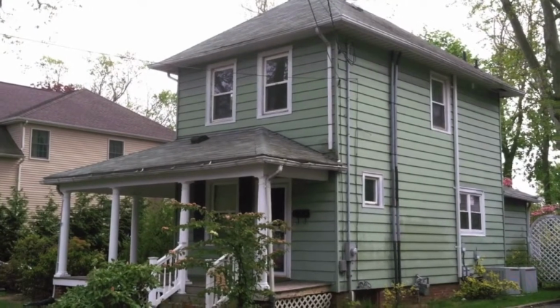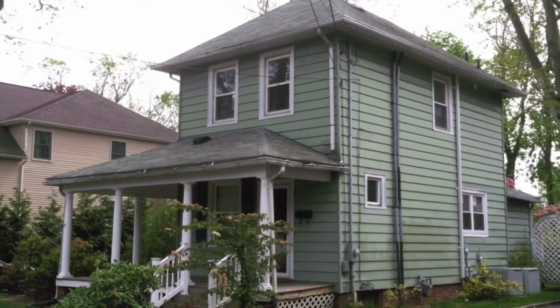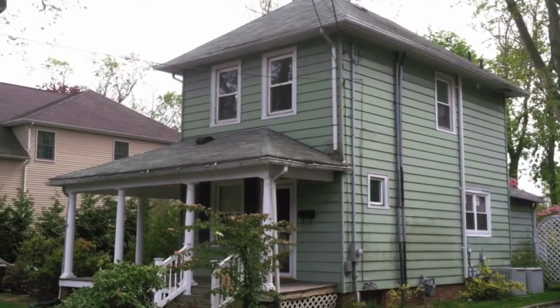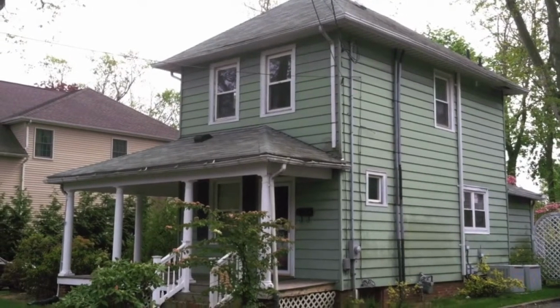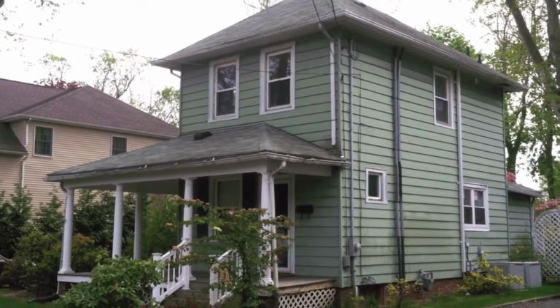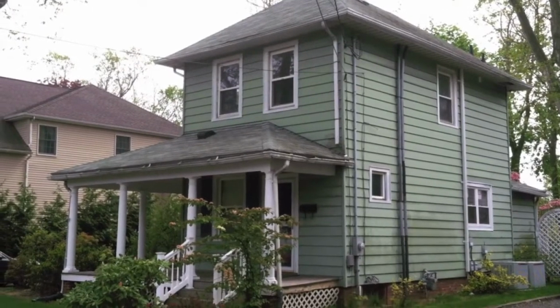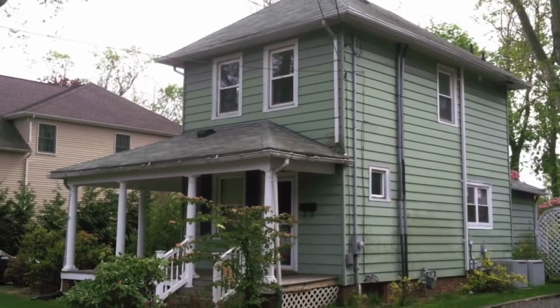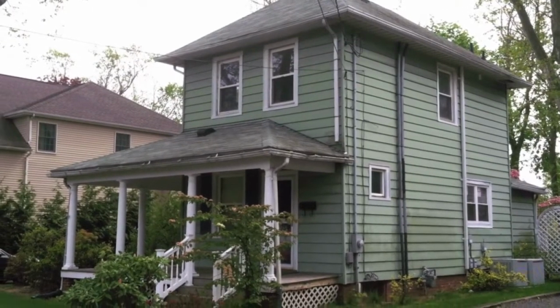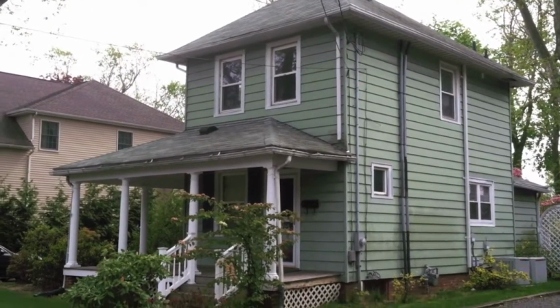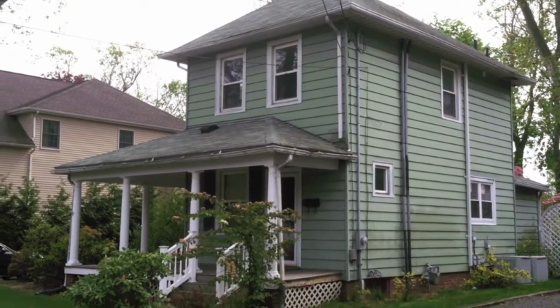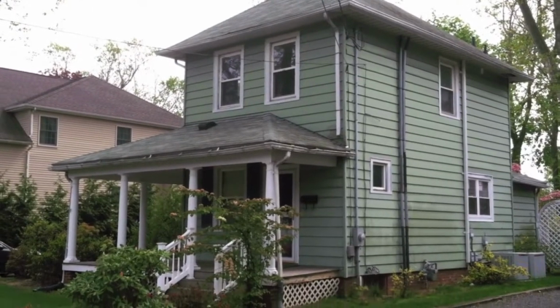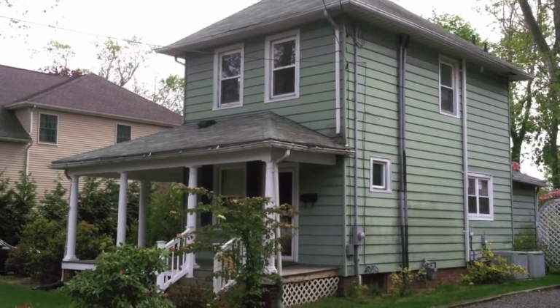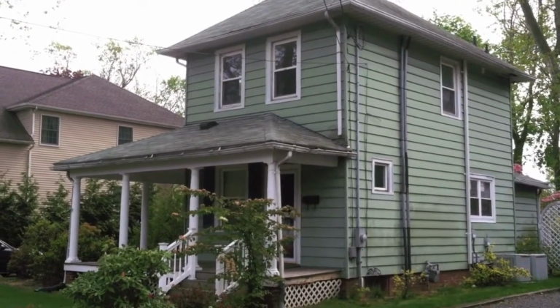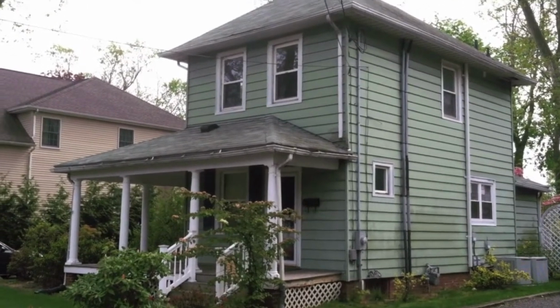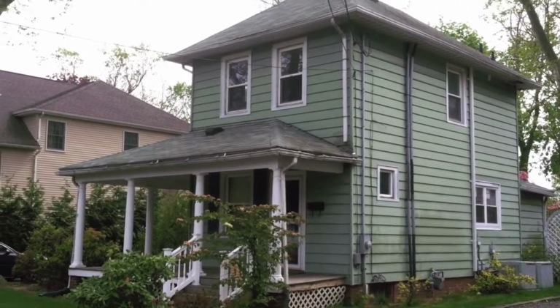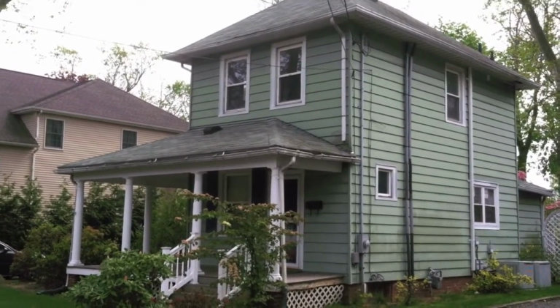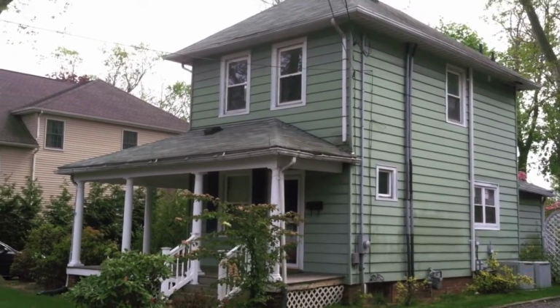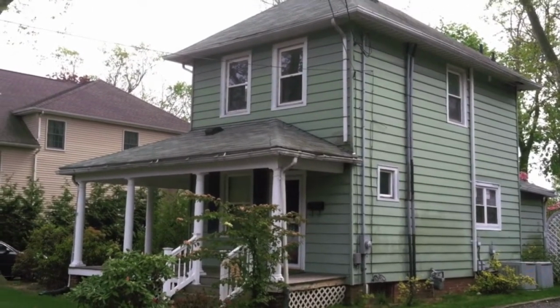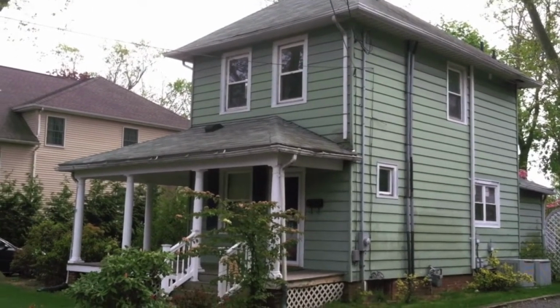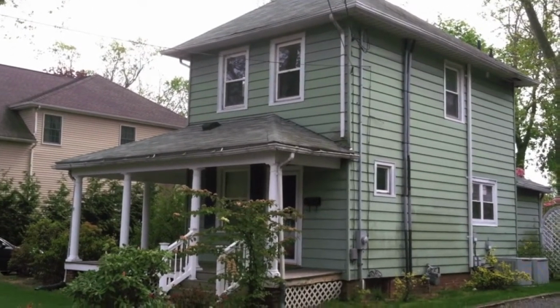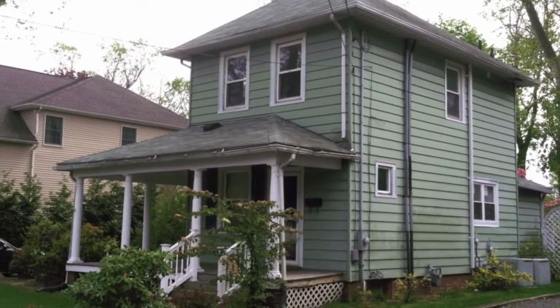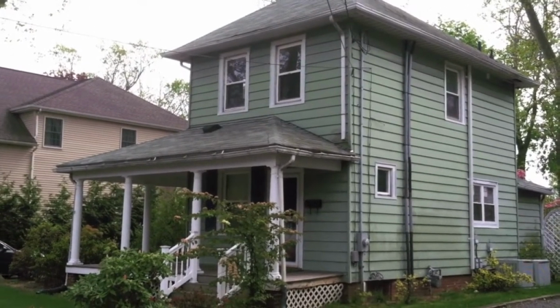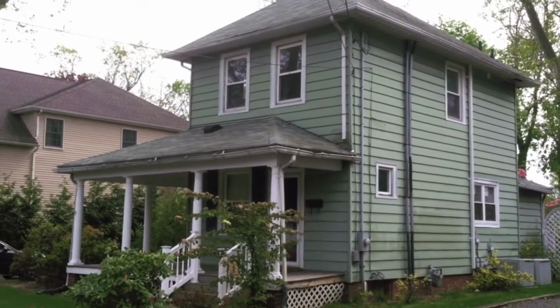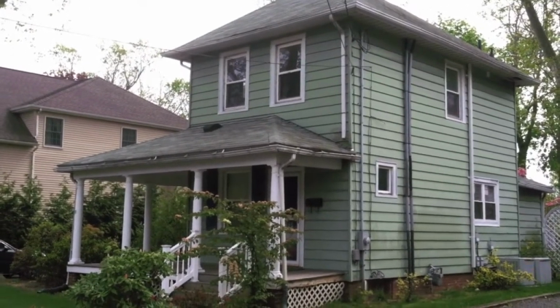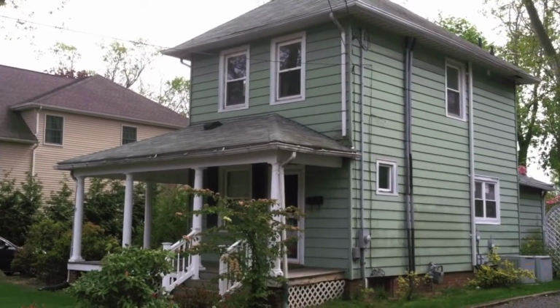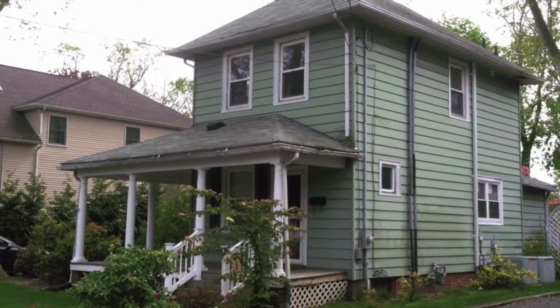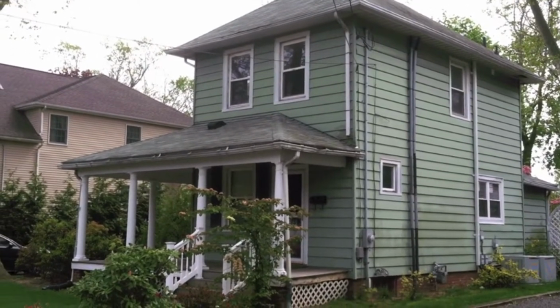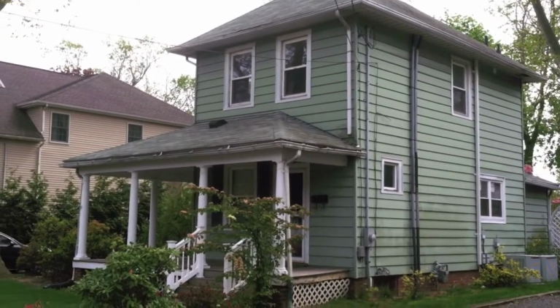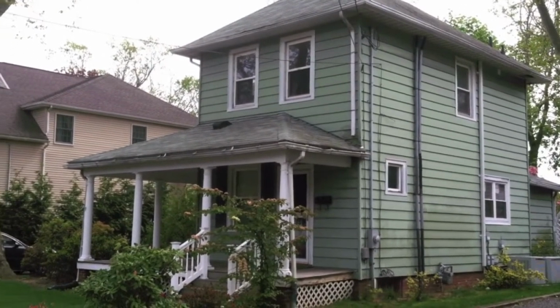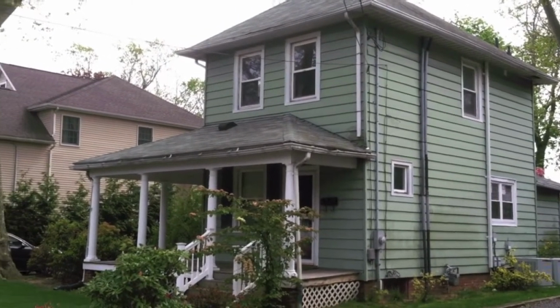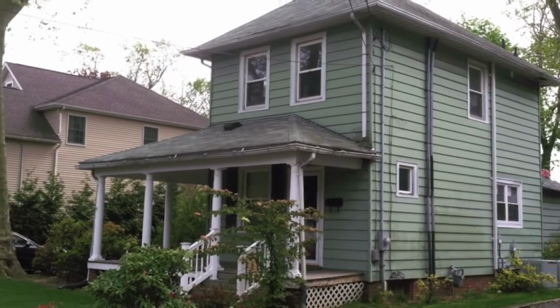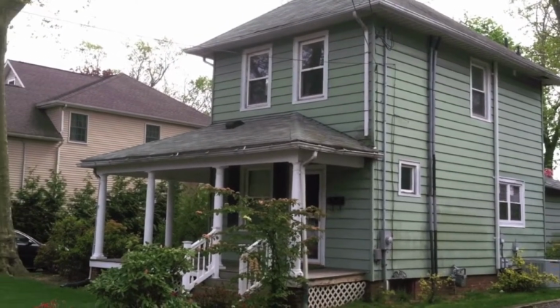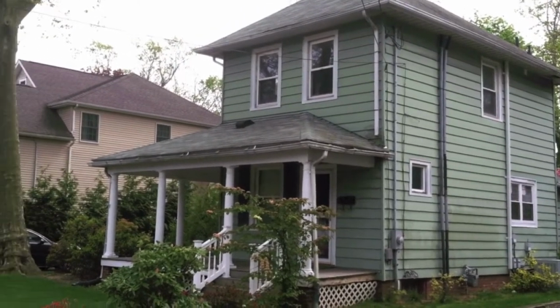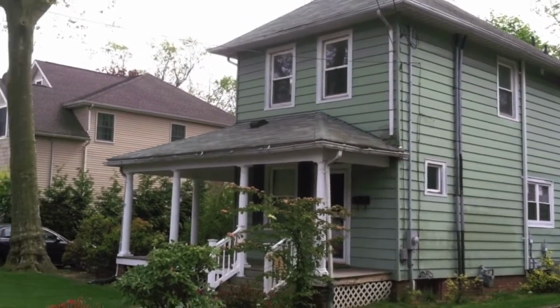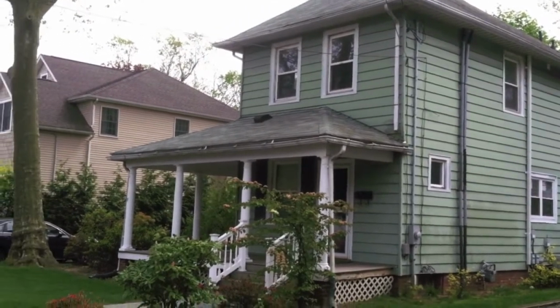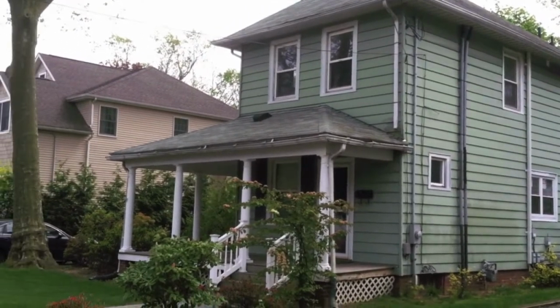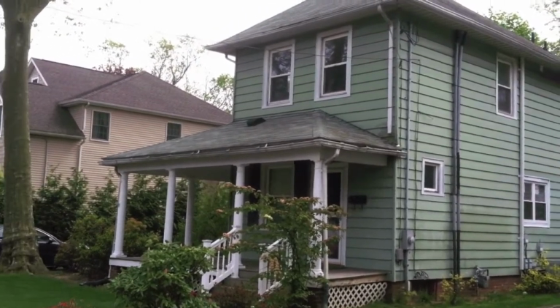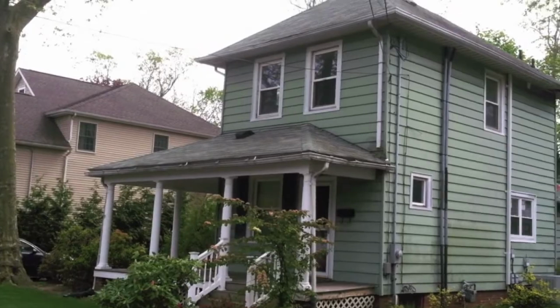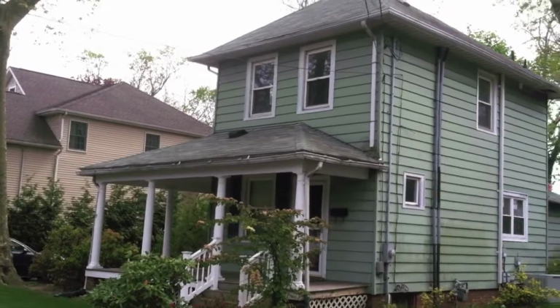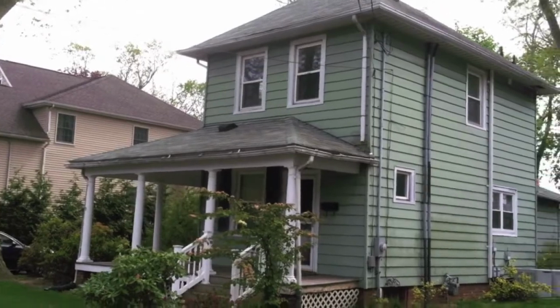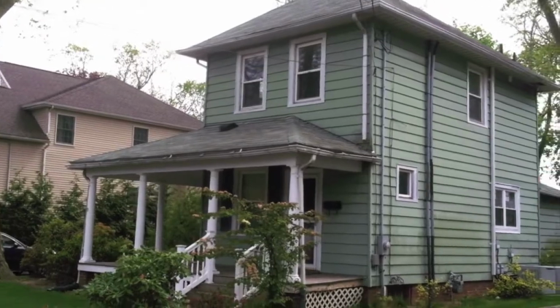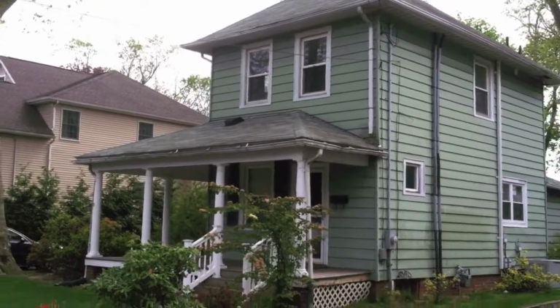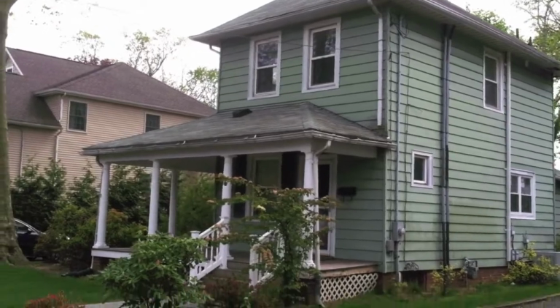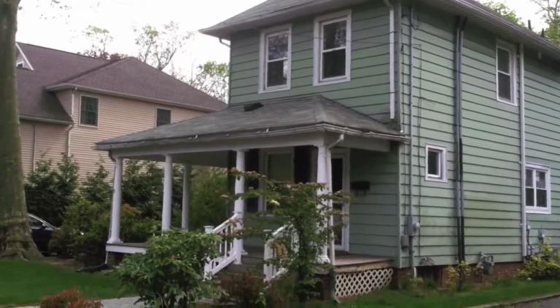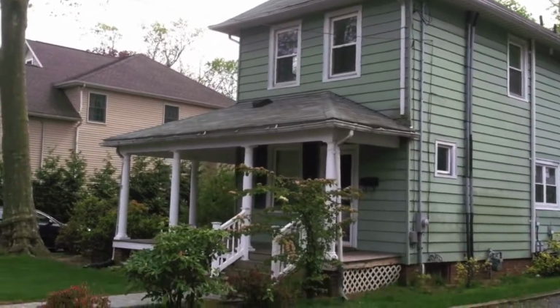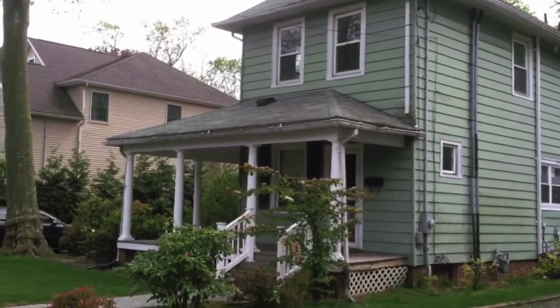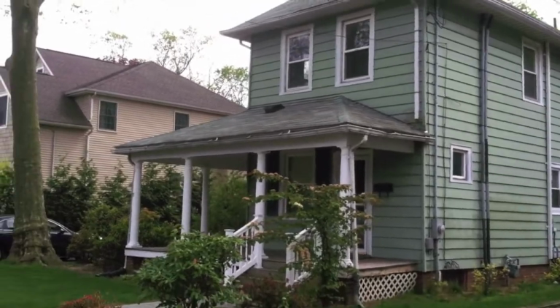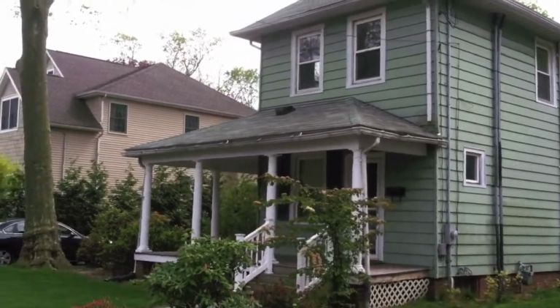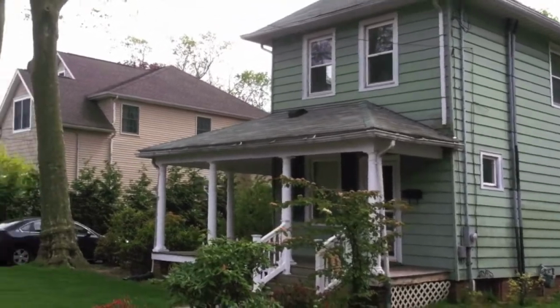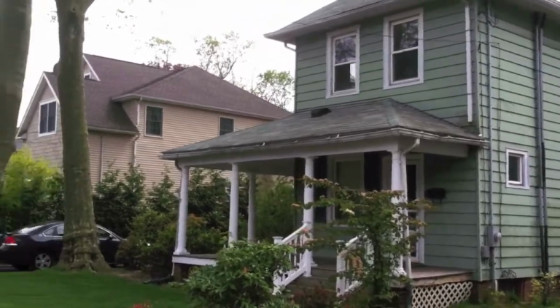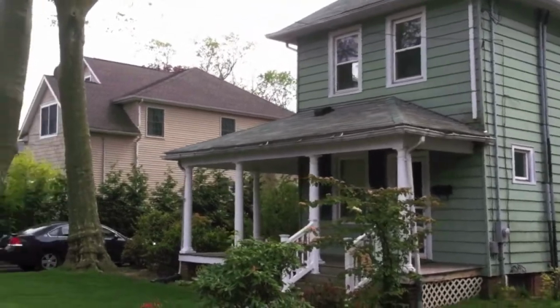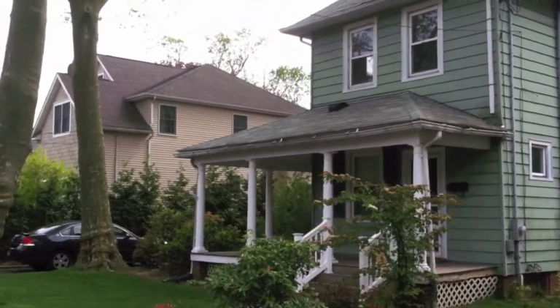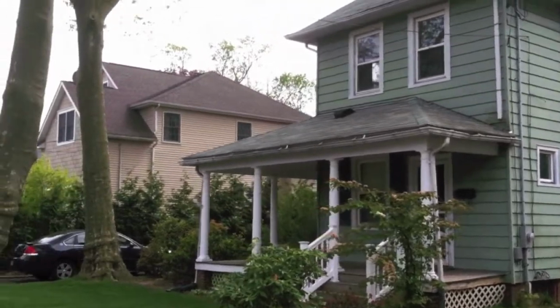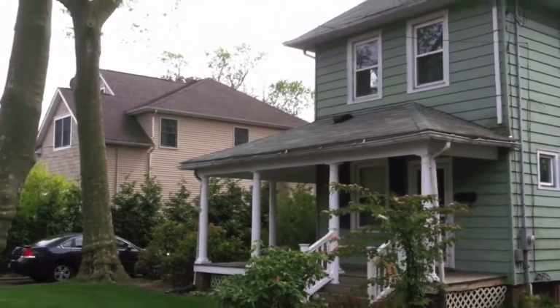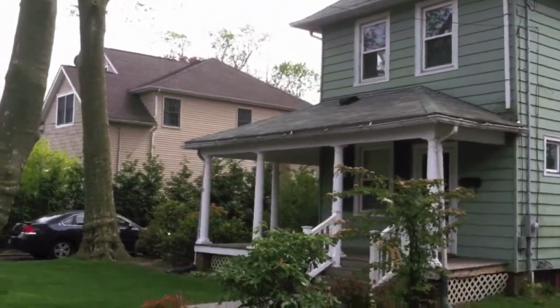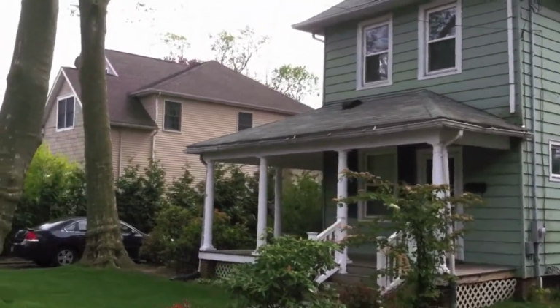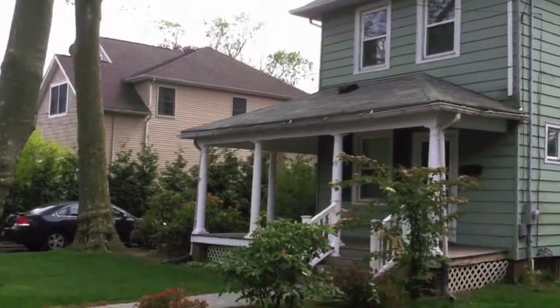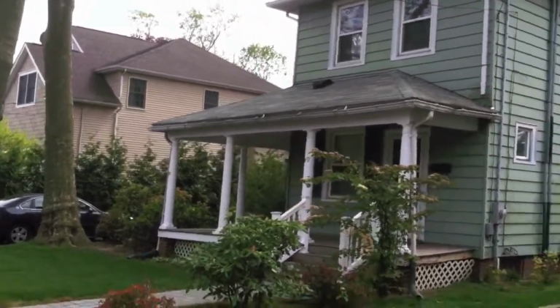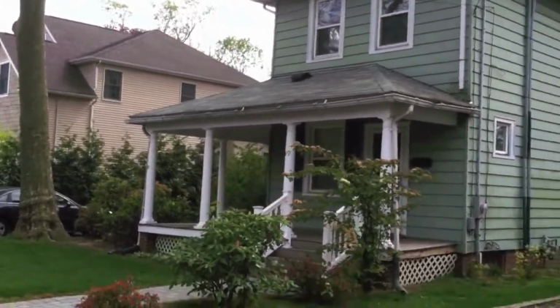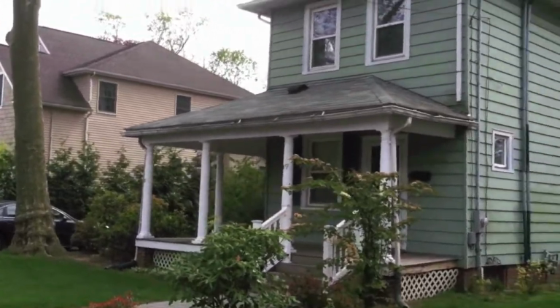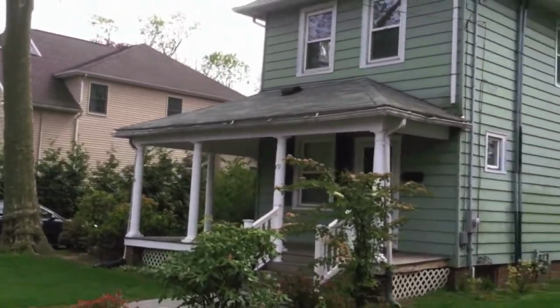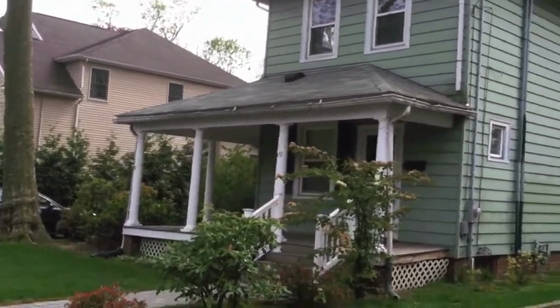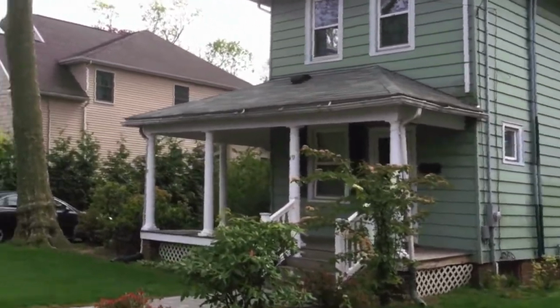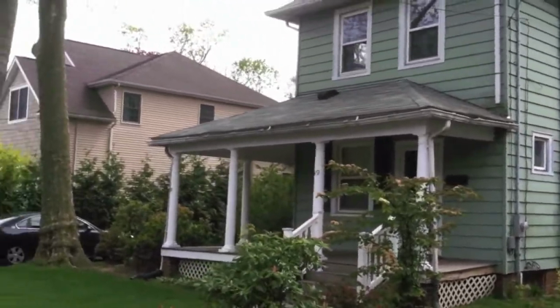Welcome to this busted old house. I'm your host, Jay Irvin, and this is a busted old house.